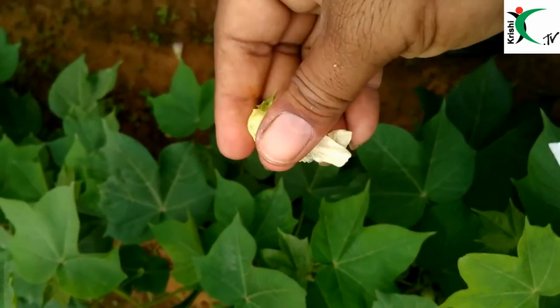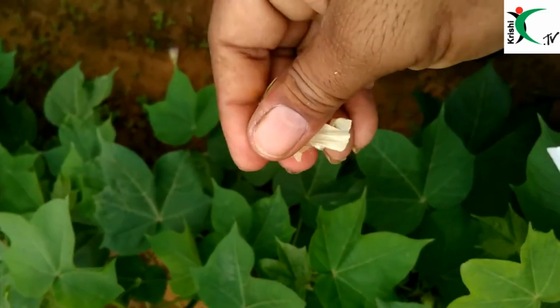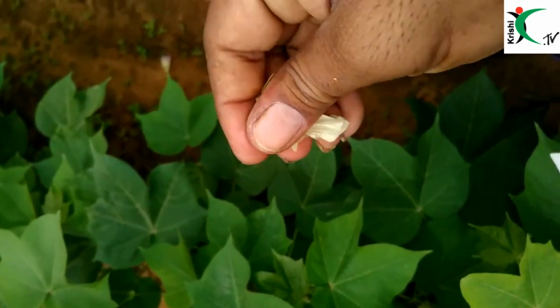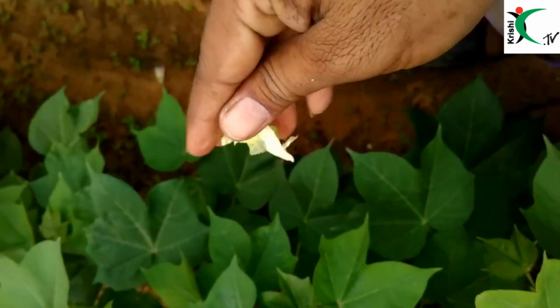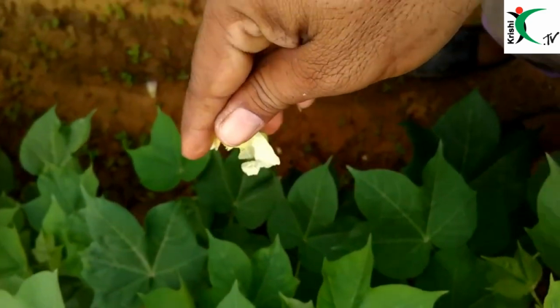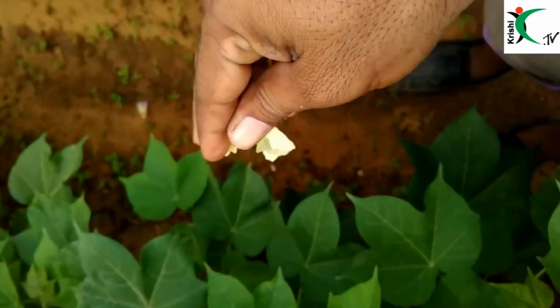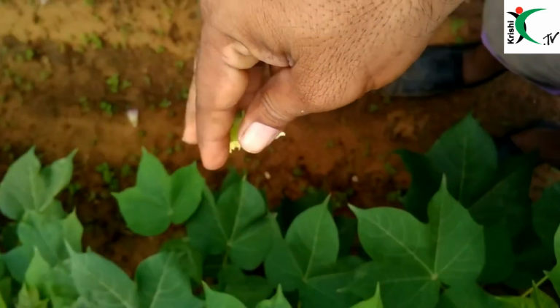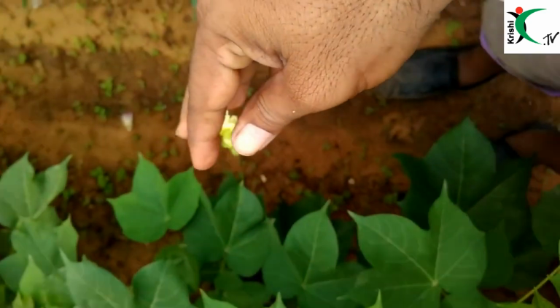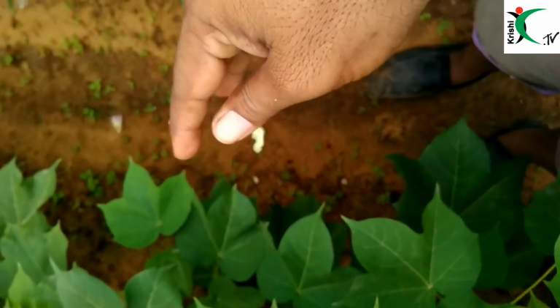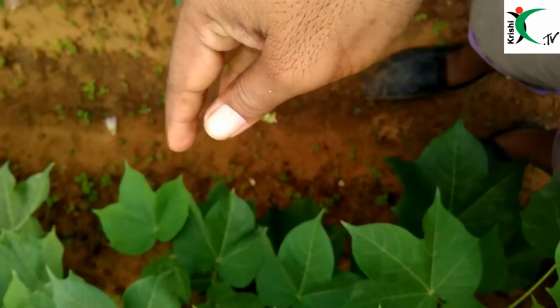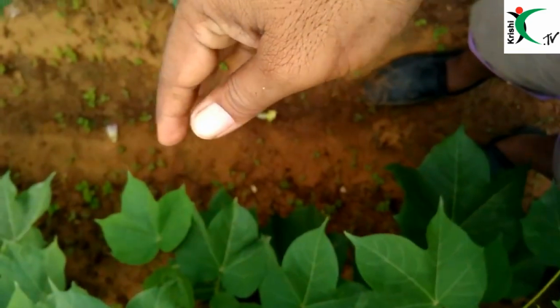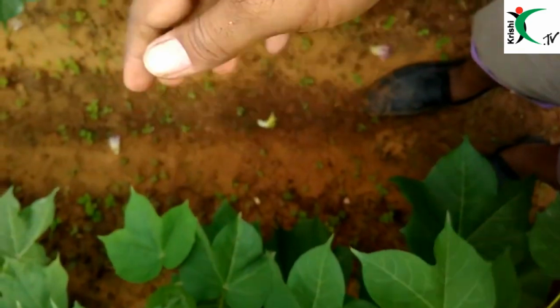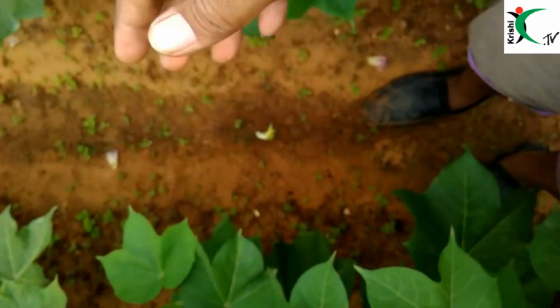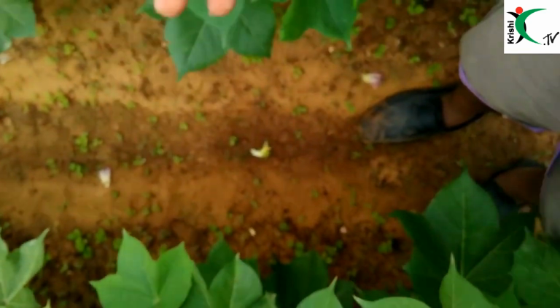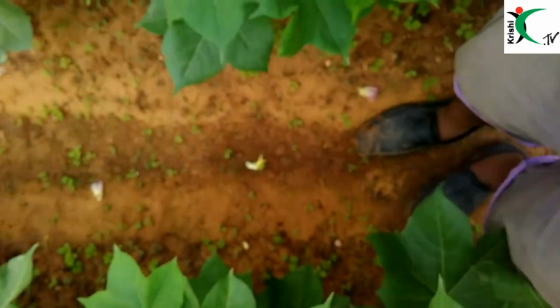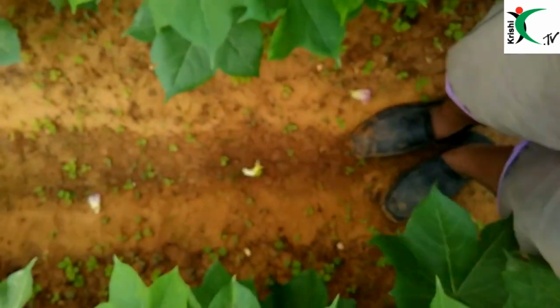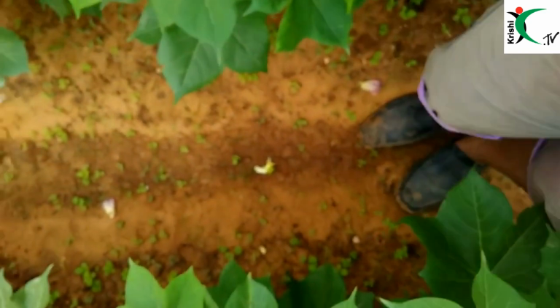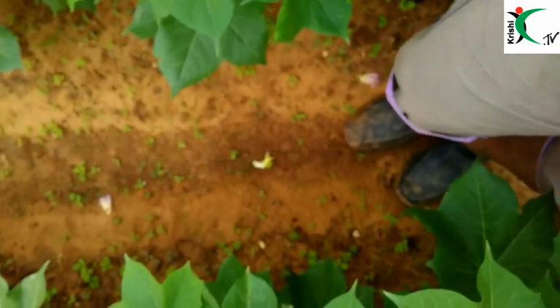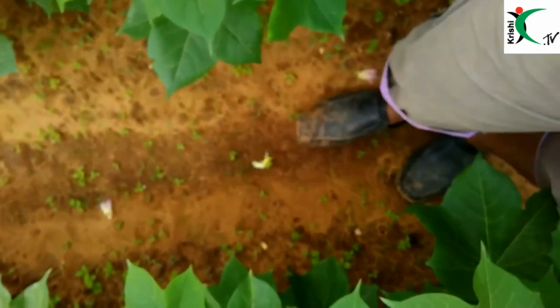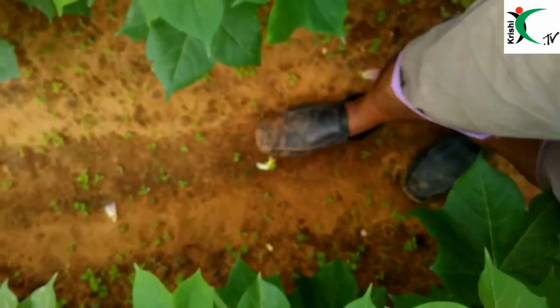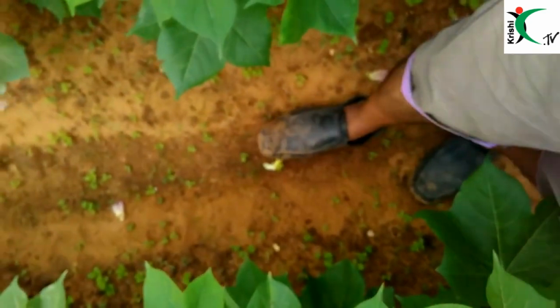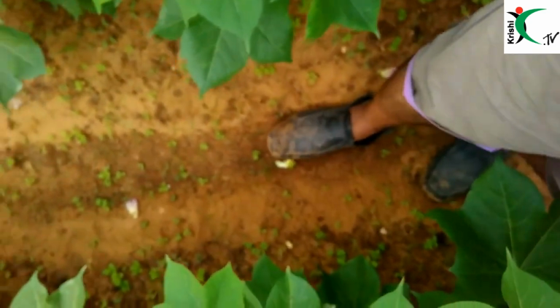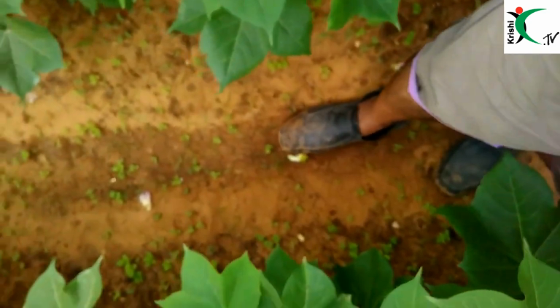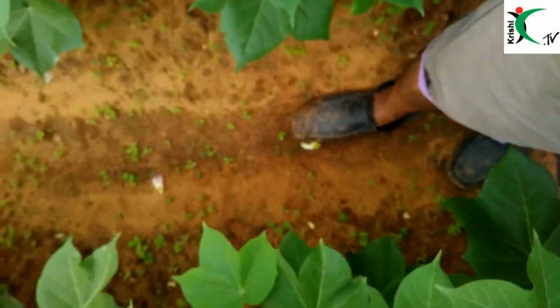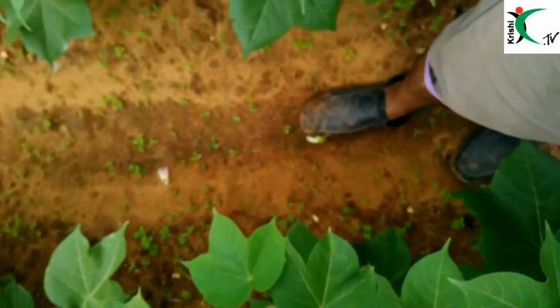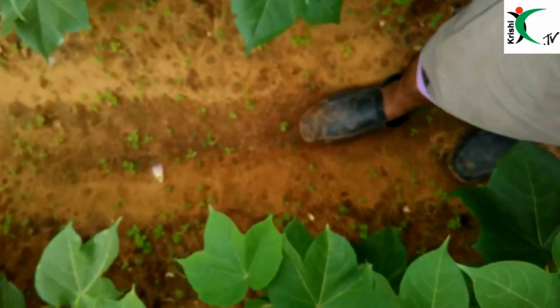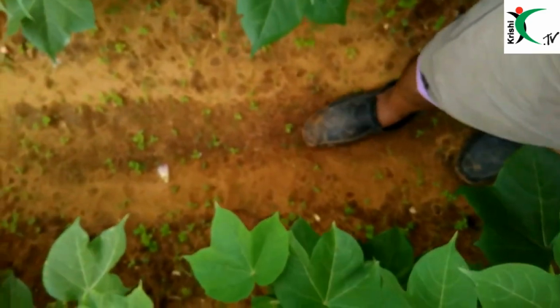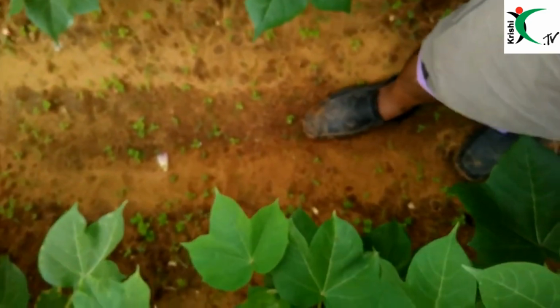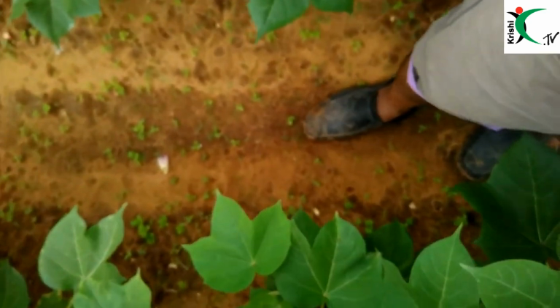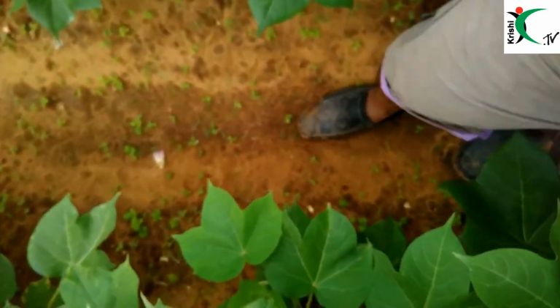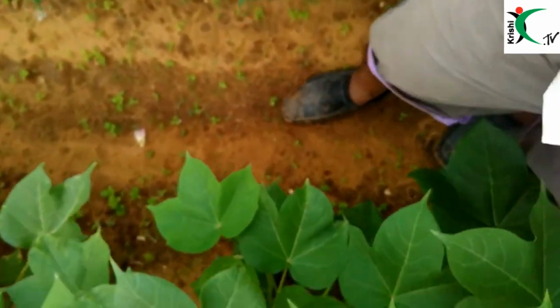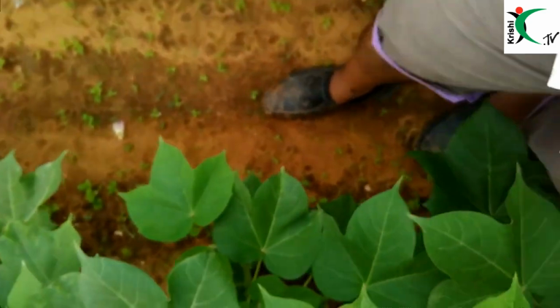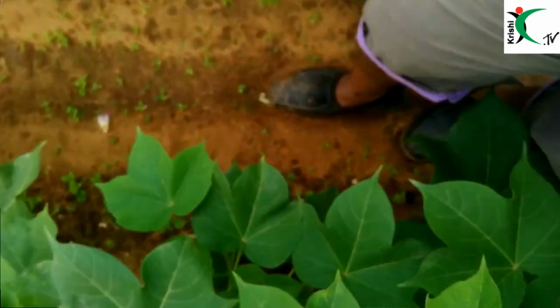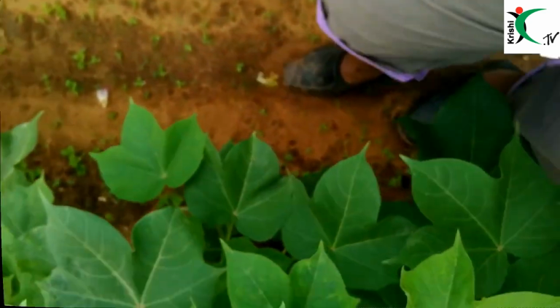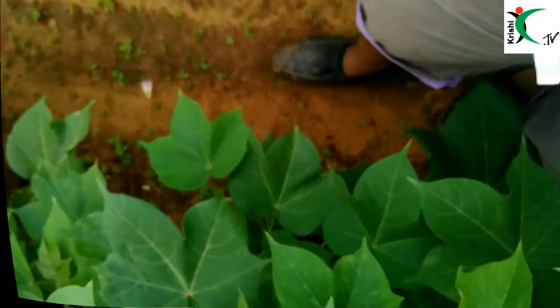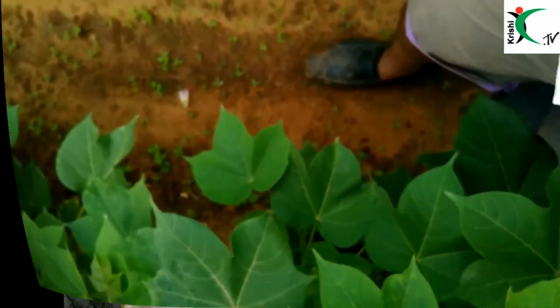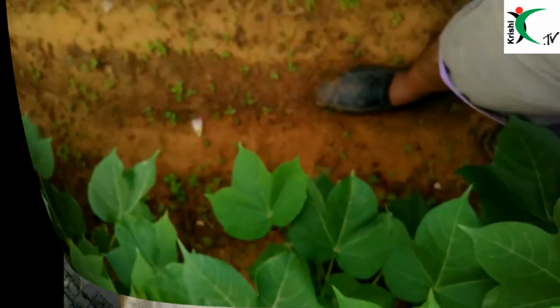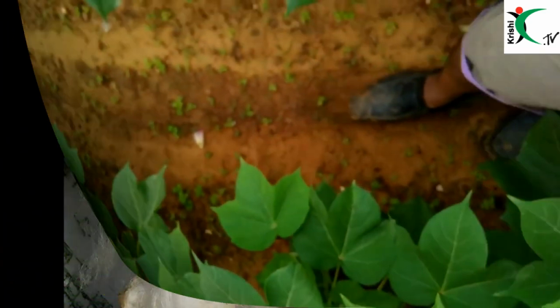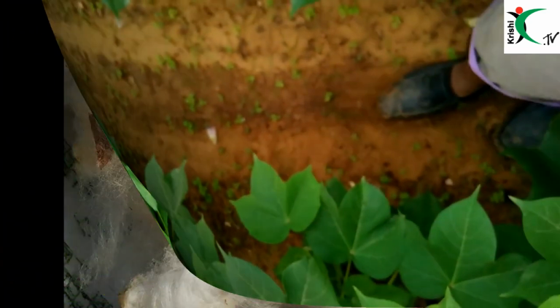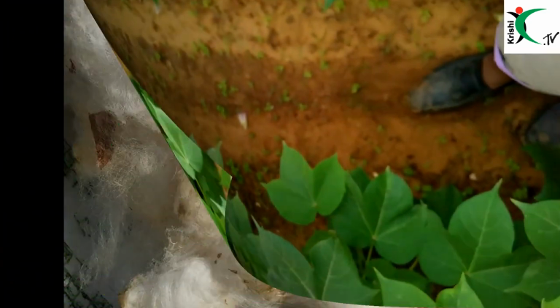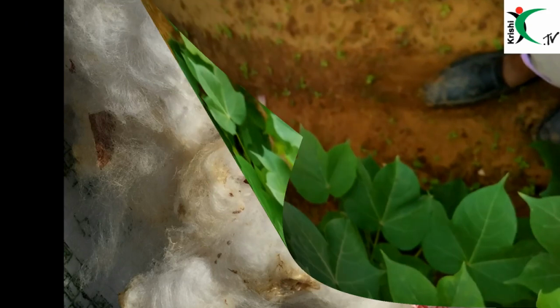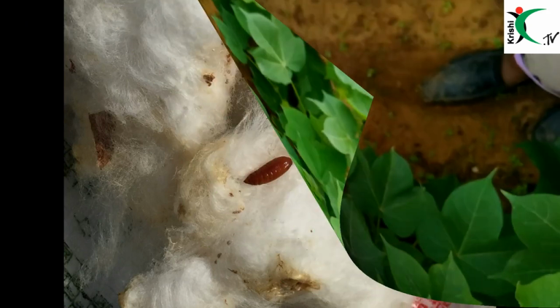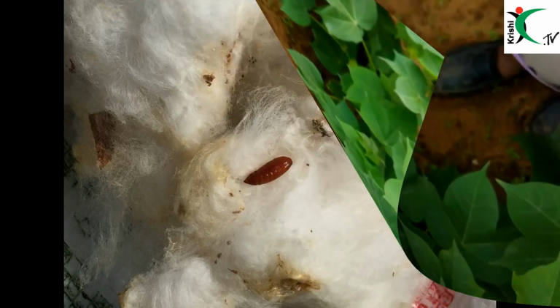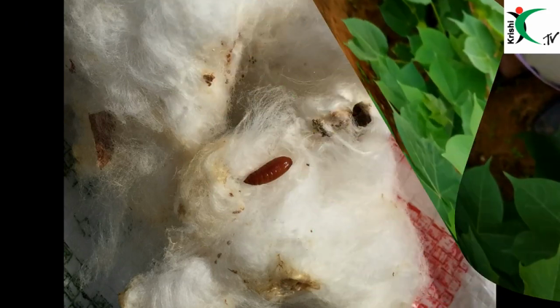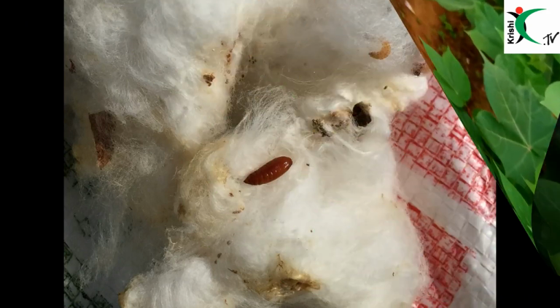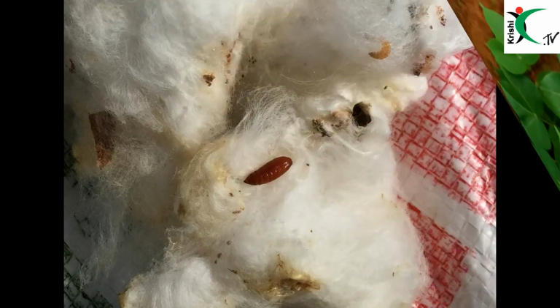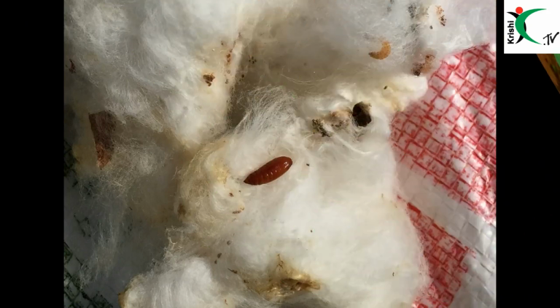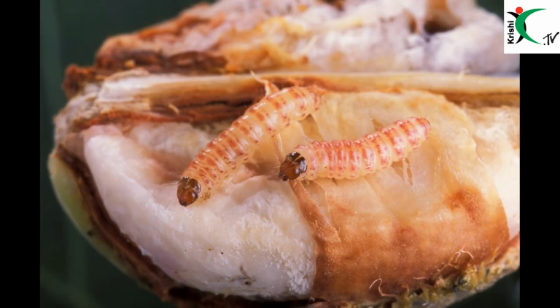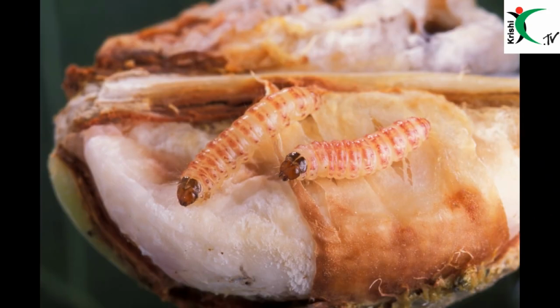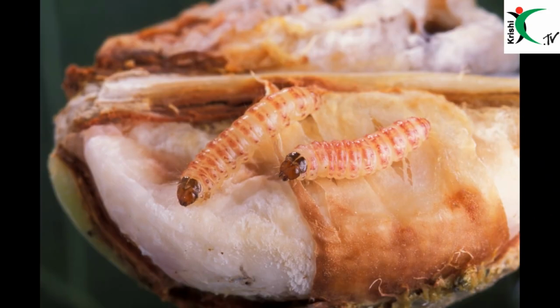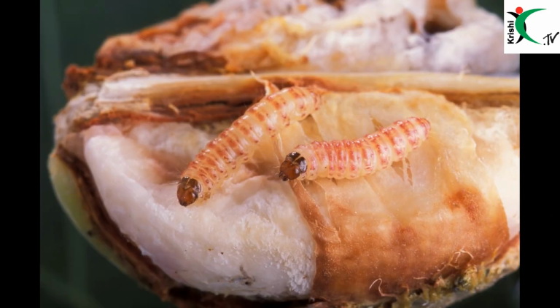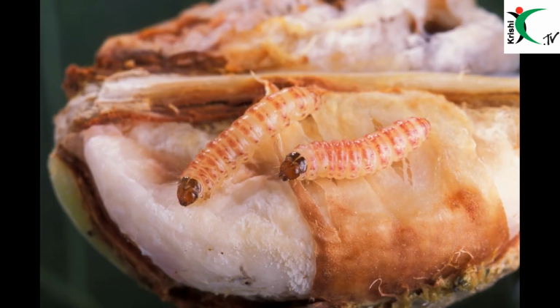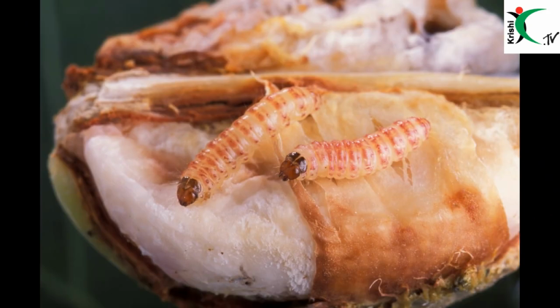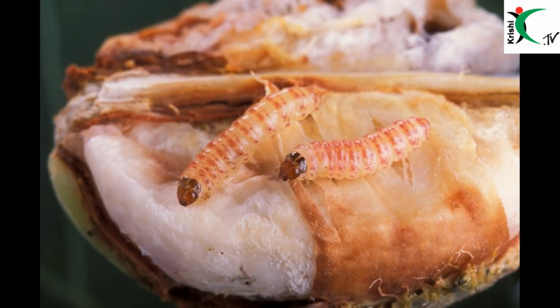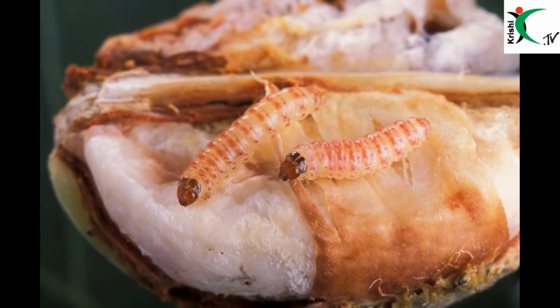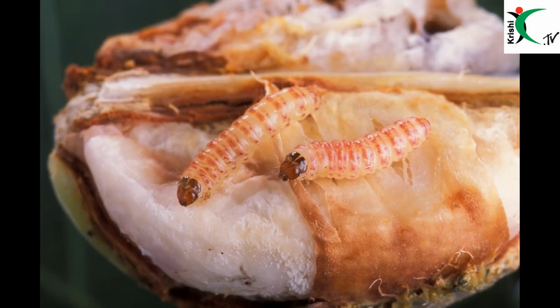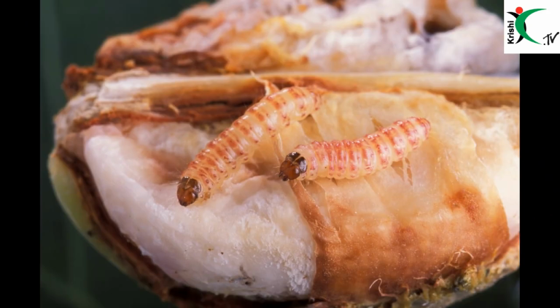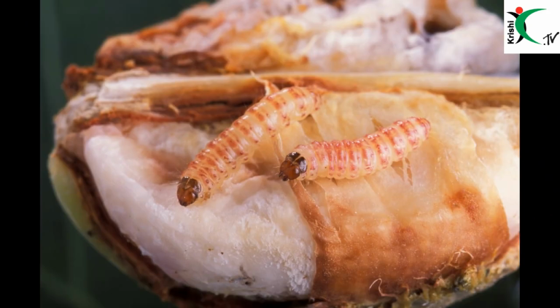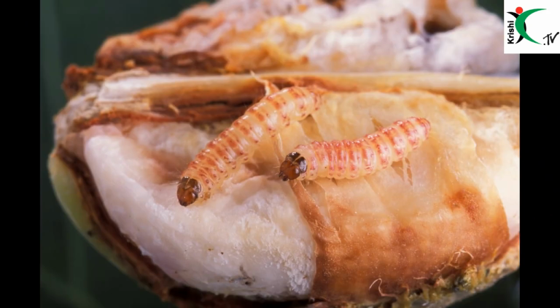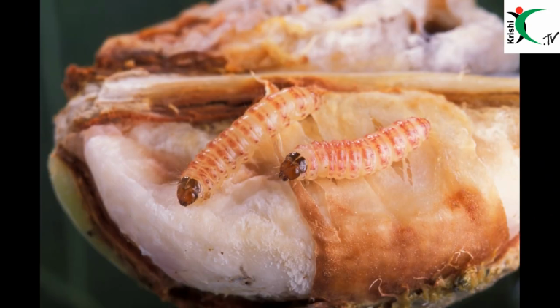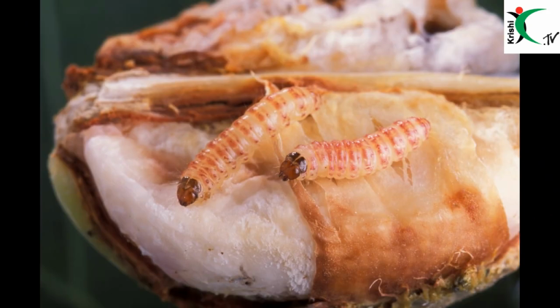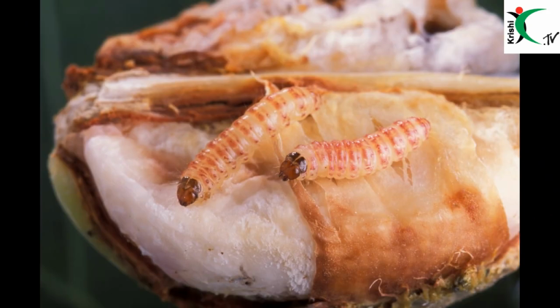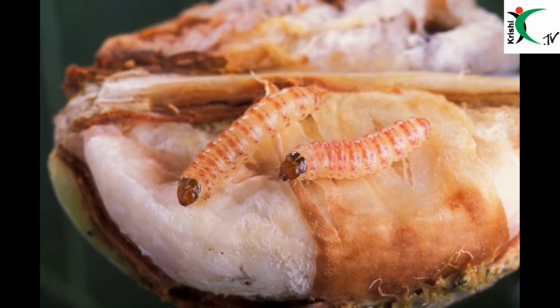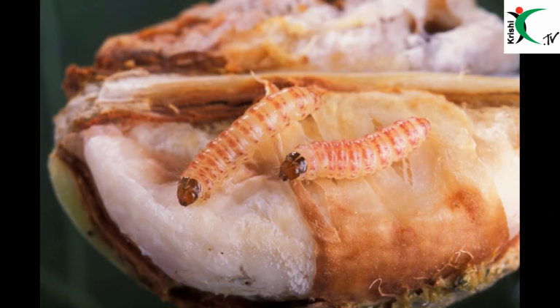Since Pink Bollworm attack has begun early in the season, the eggs laid now will convert into pupae and then again become adults by September. In September the incidence would be very high.